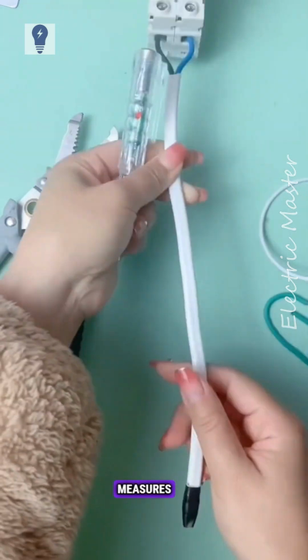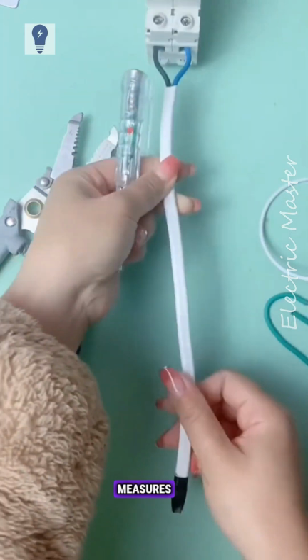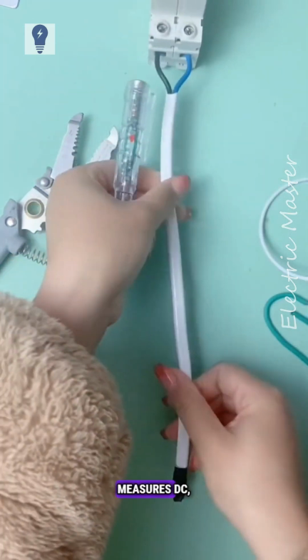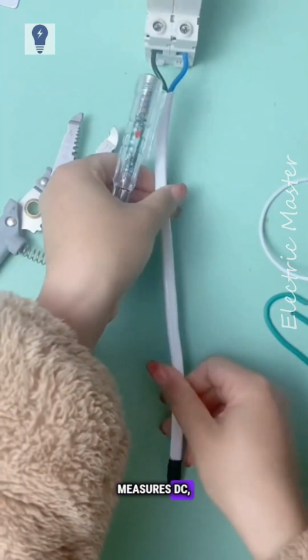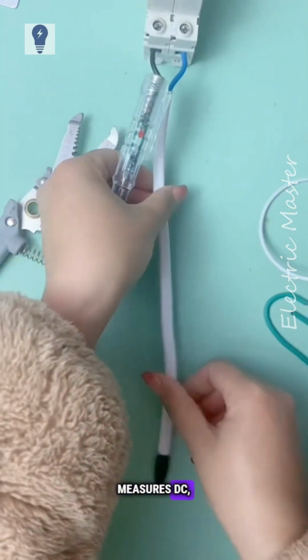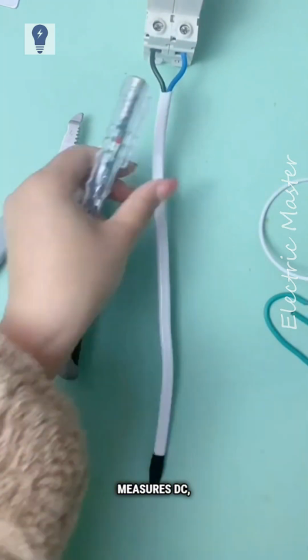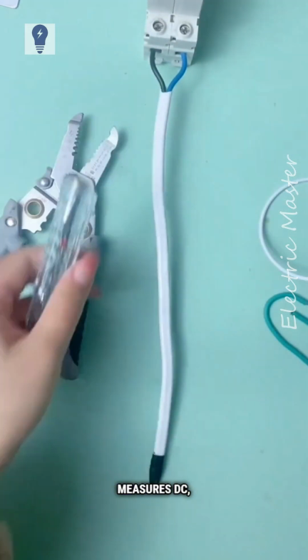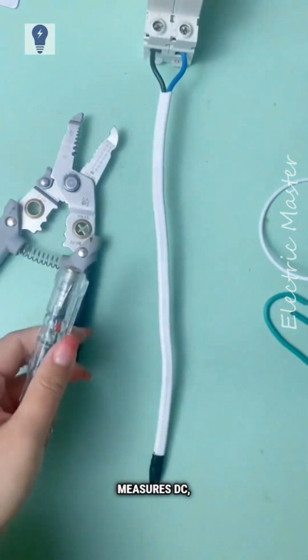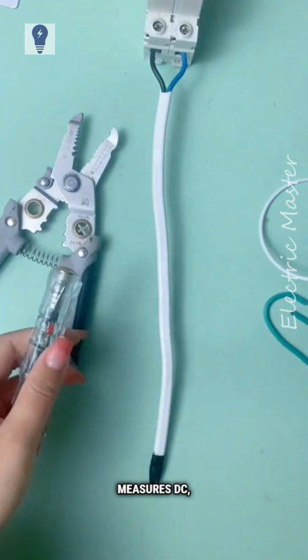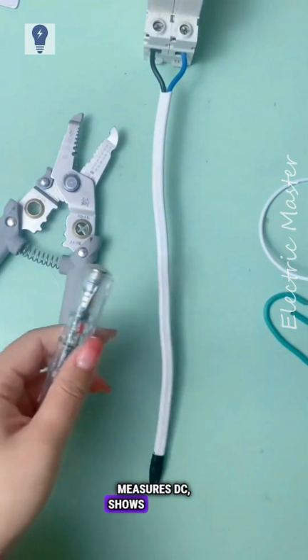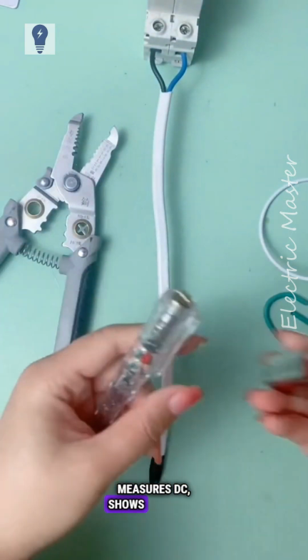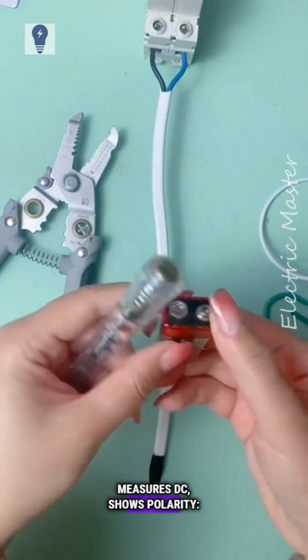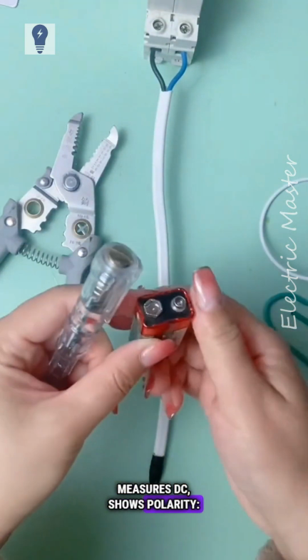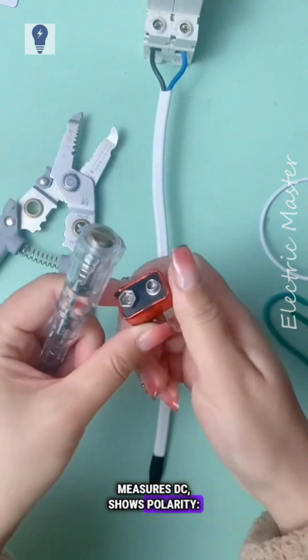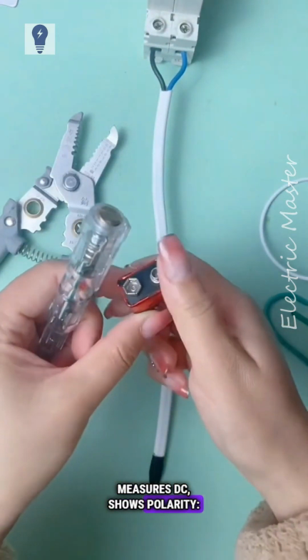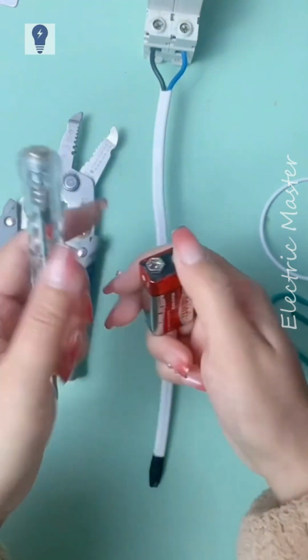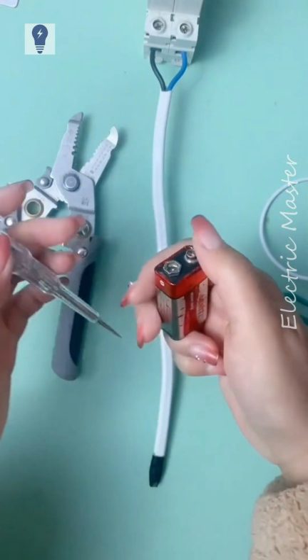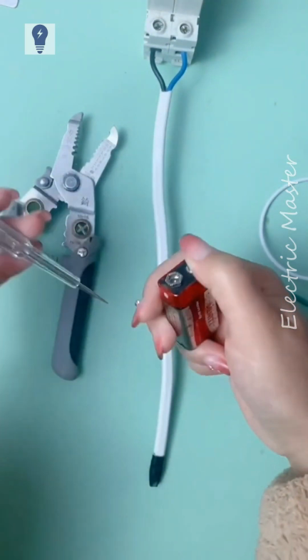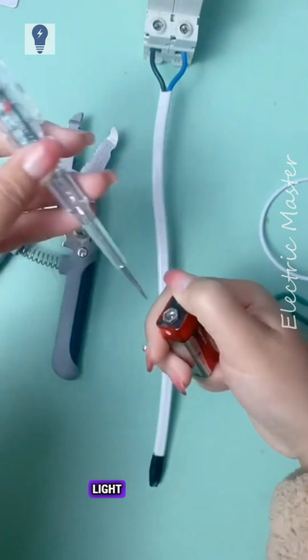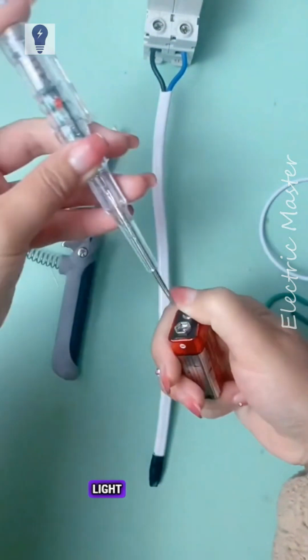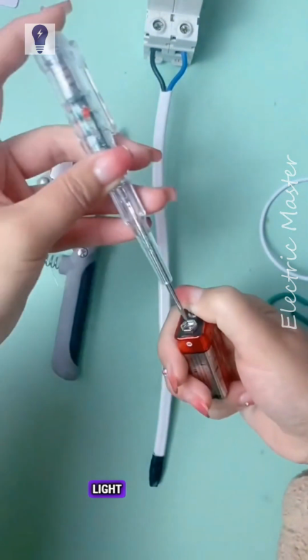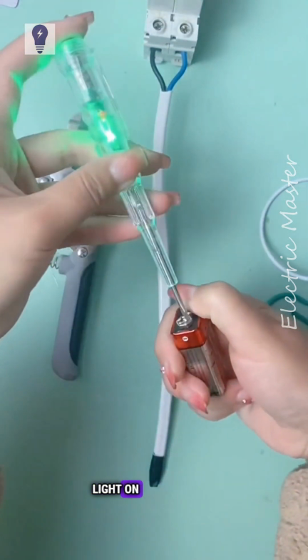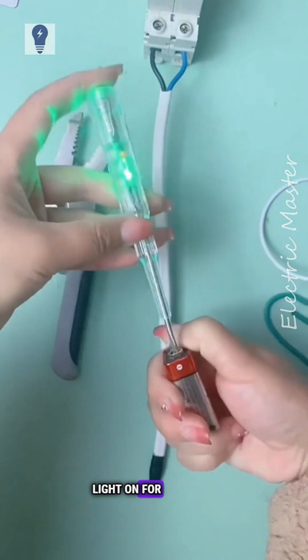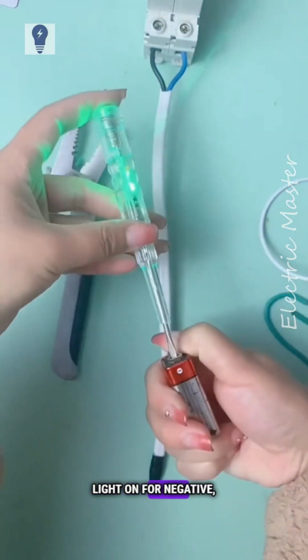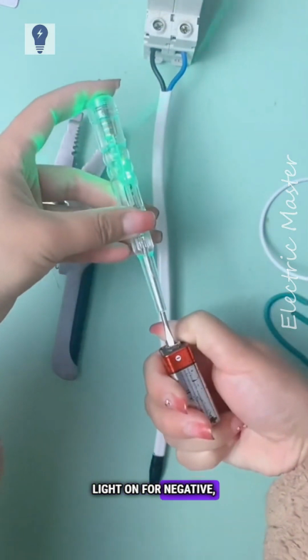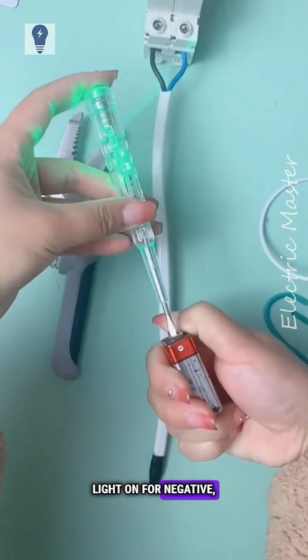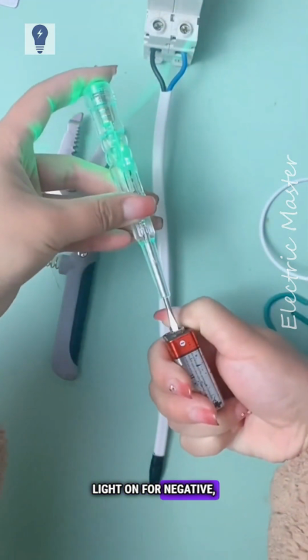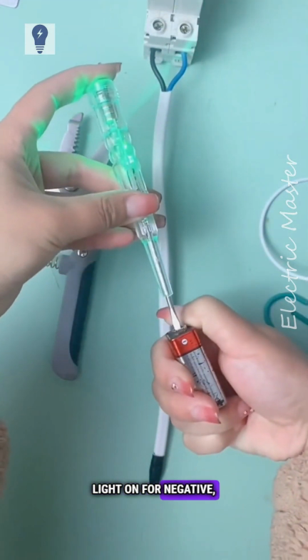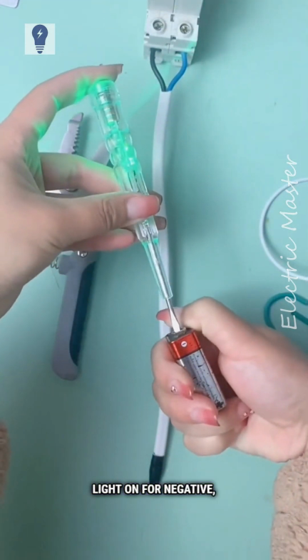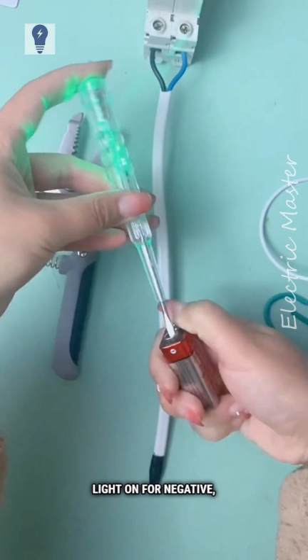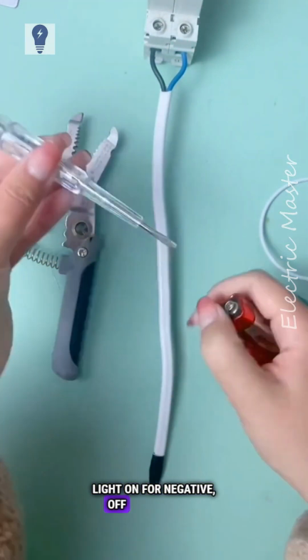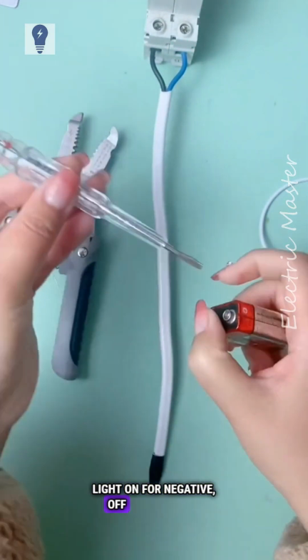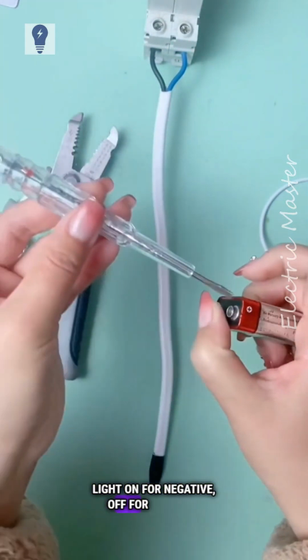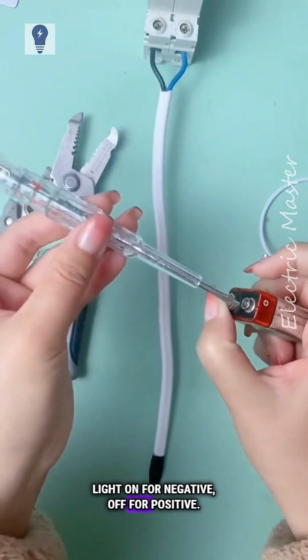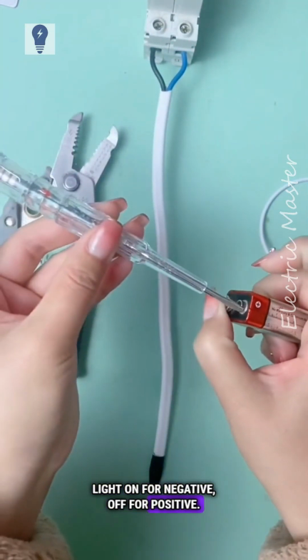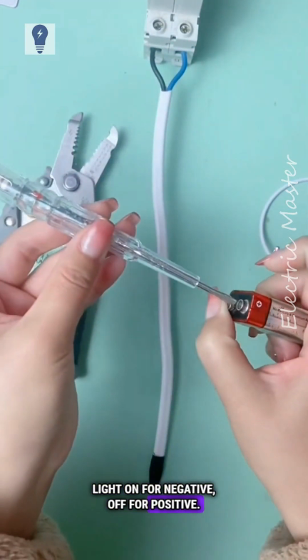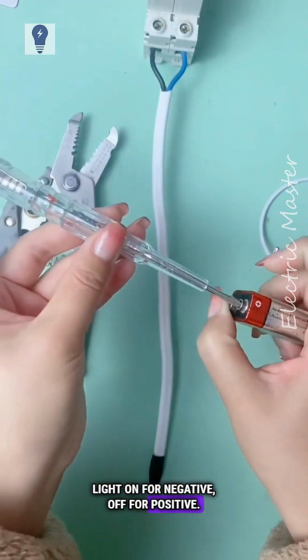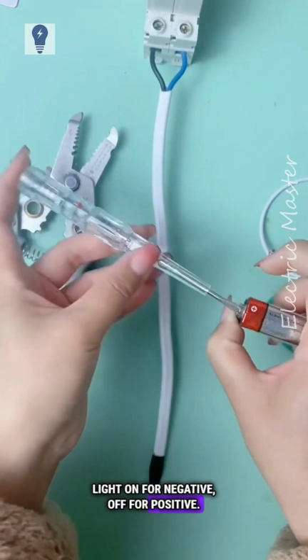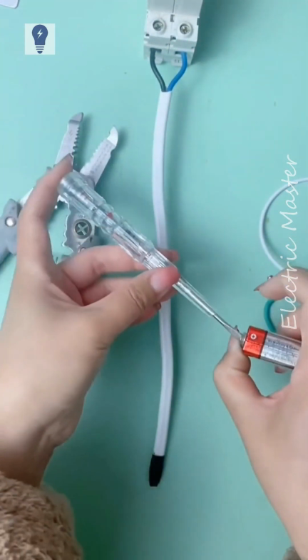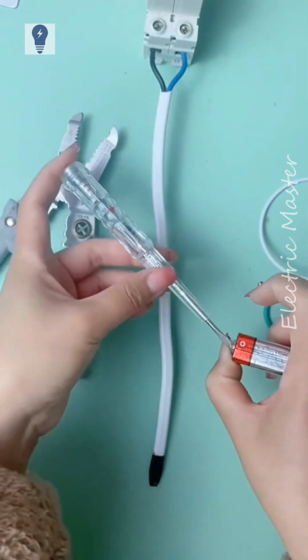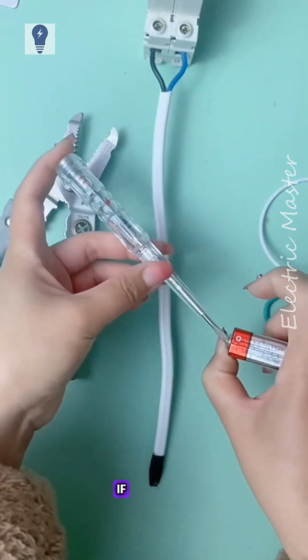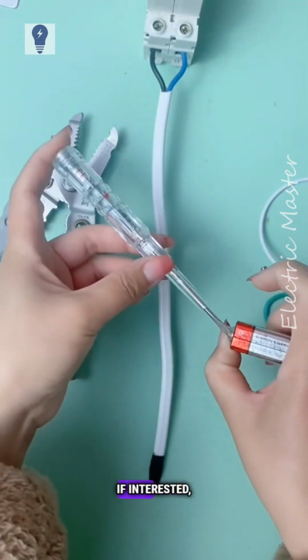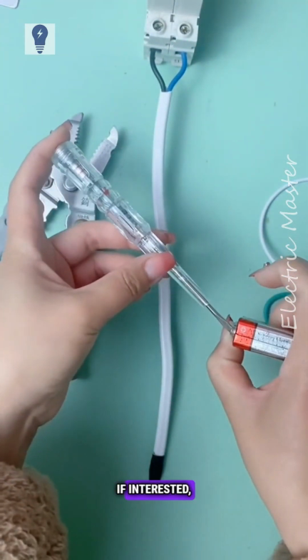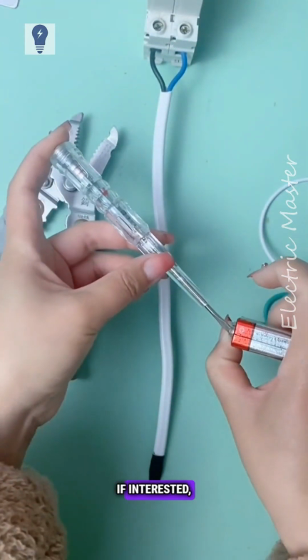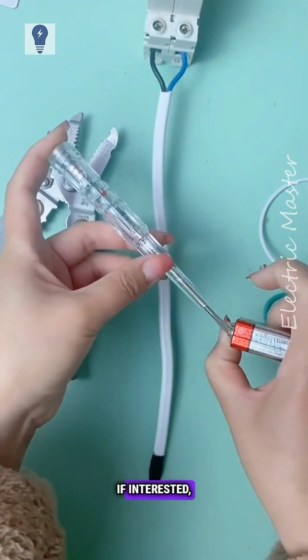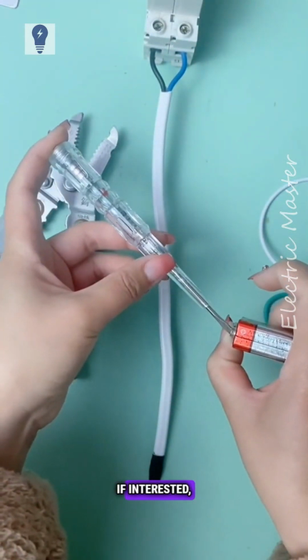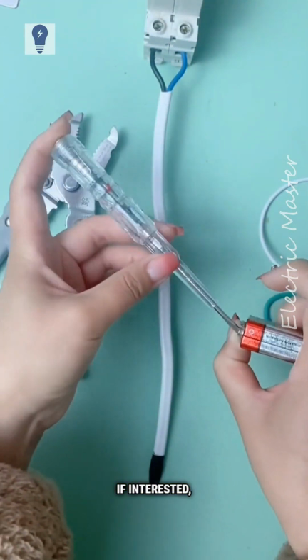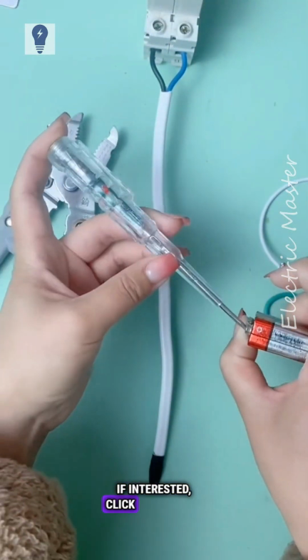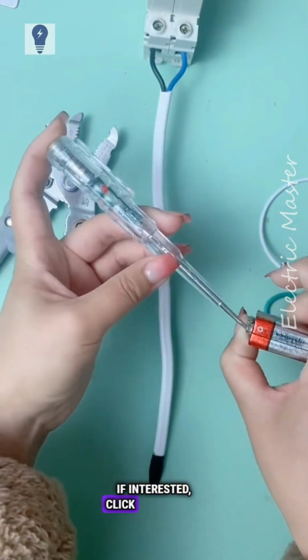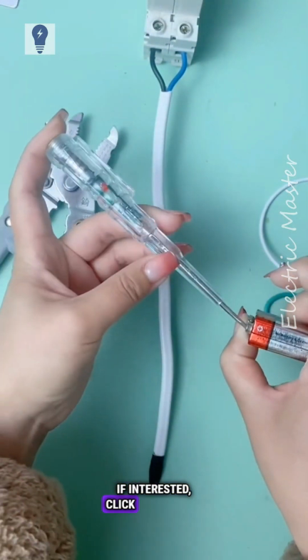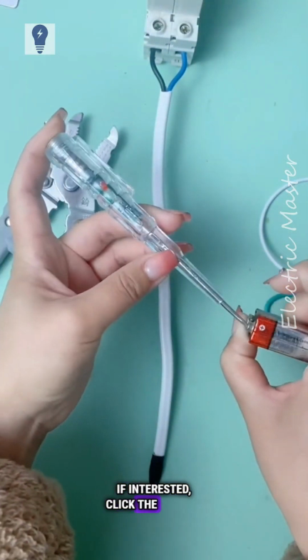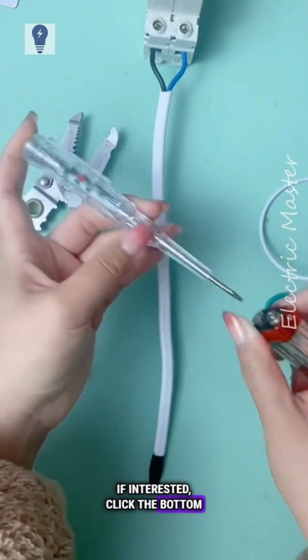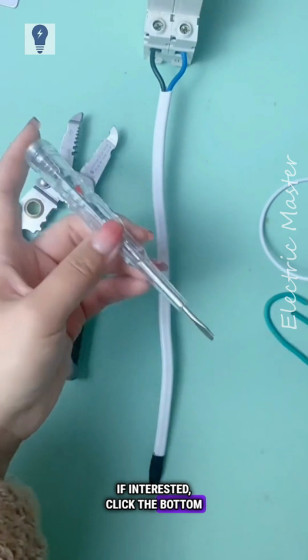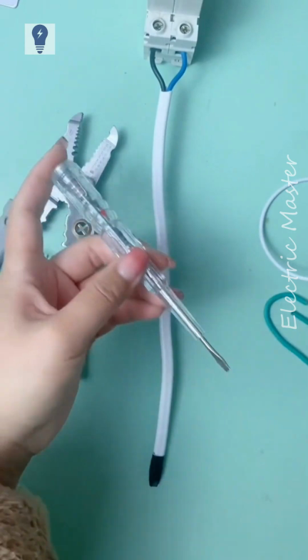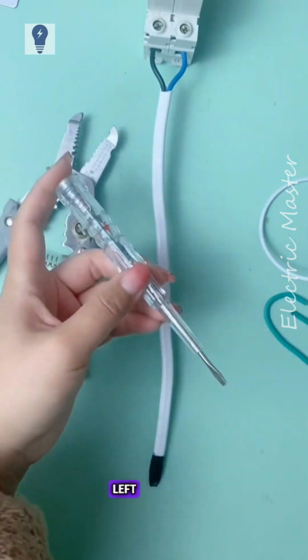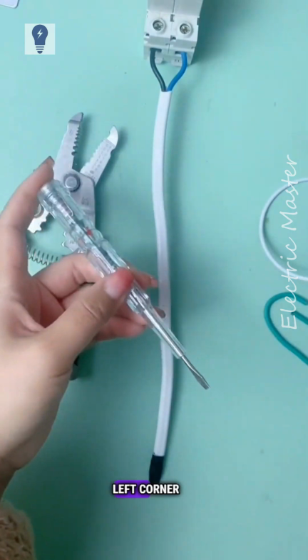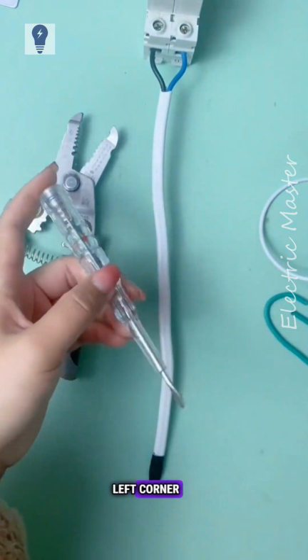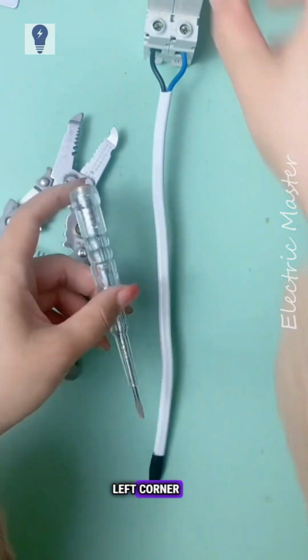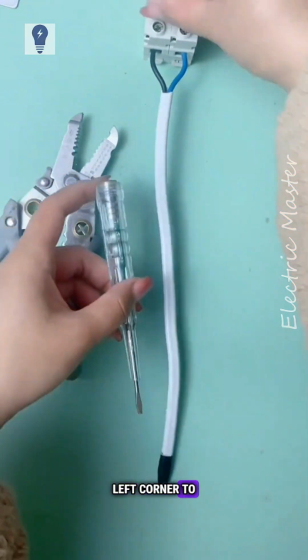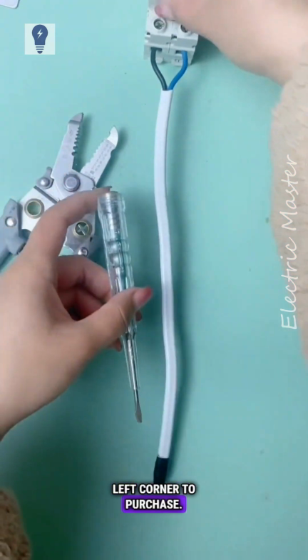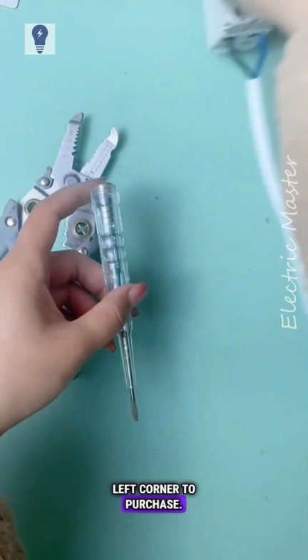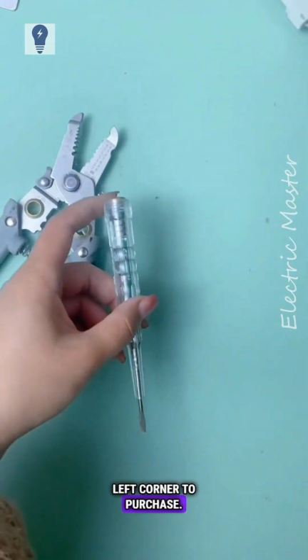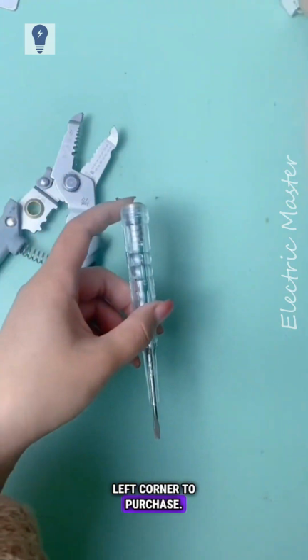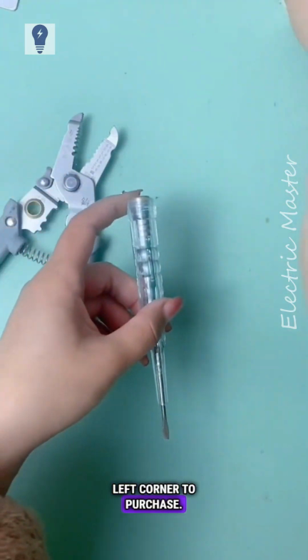It measures DC and shows polarity — light on for negative, off for positive. If interested, click the bottom left corner to purchase.